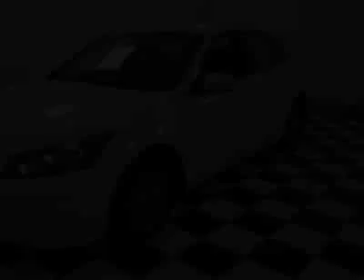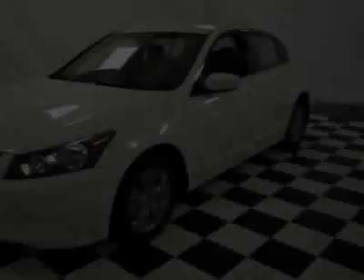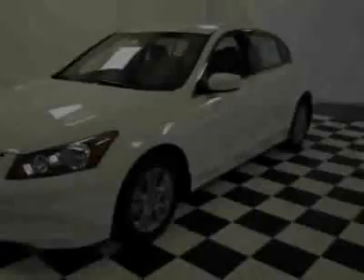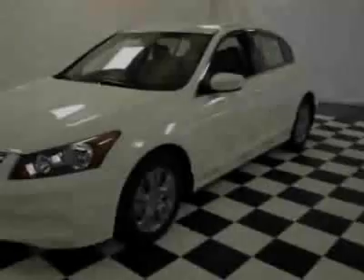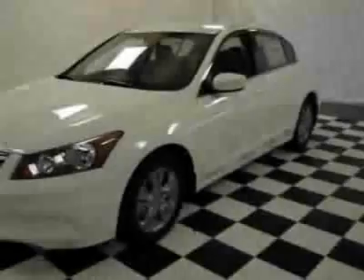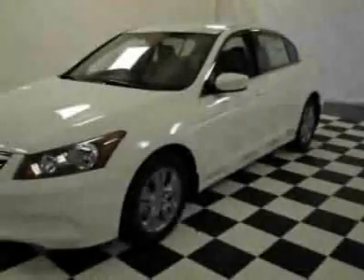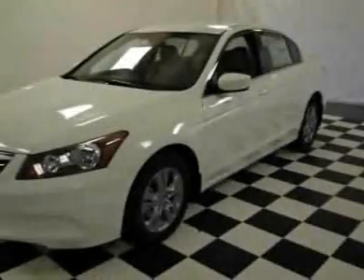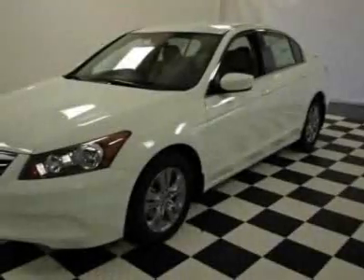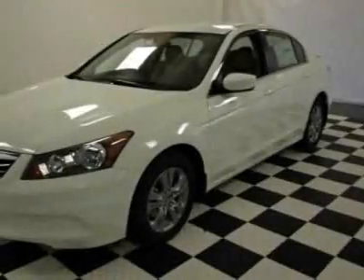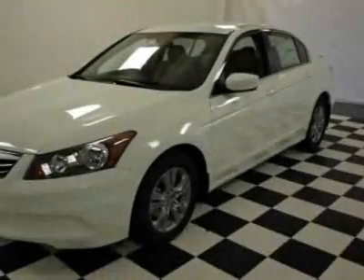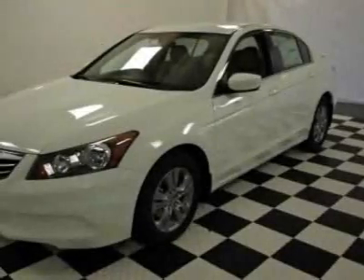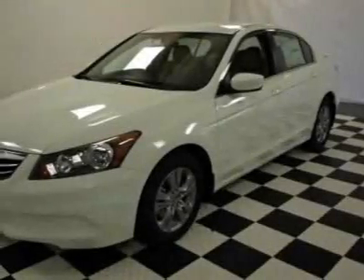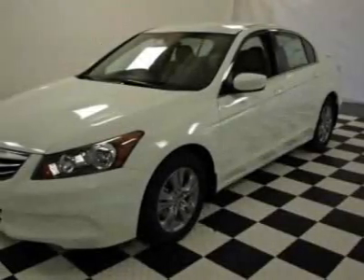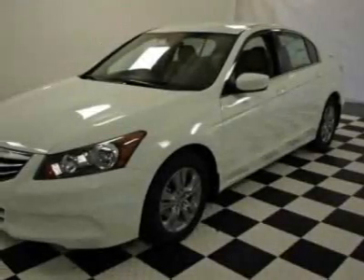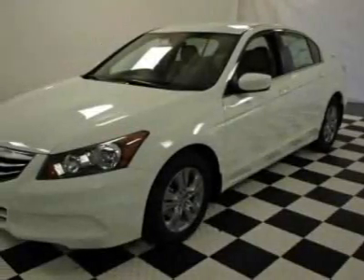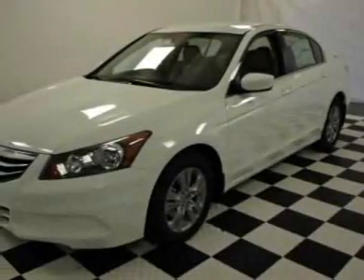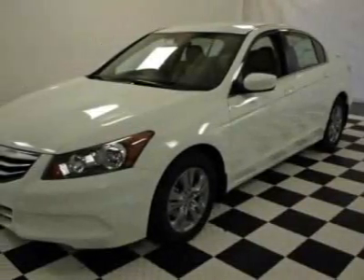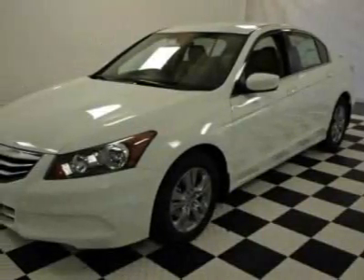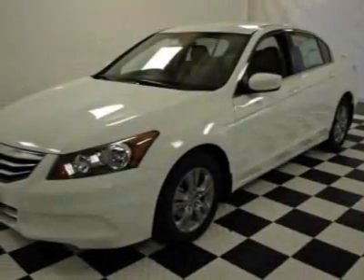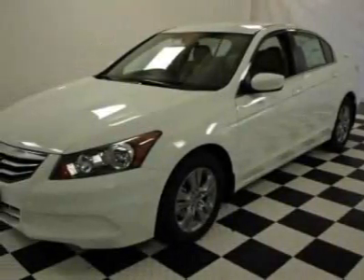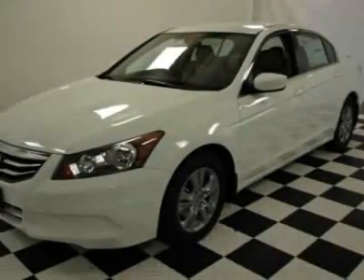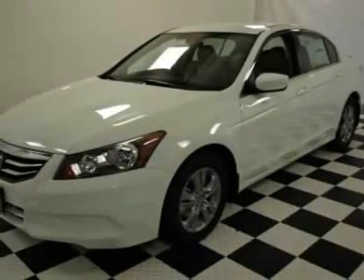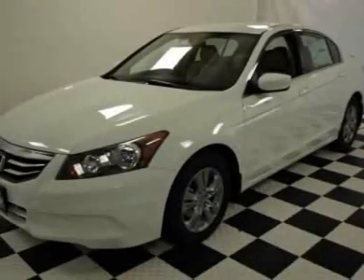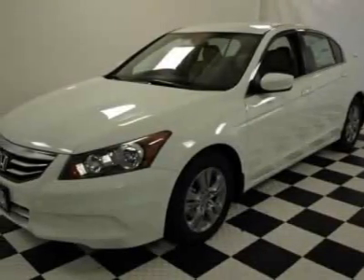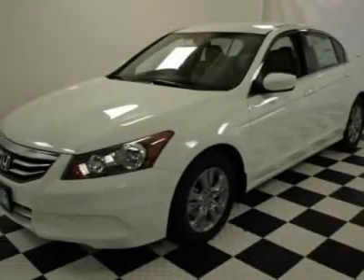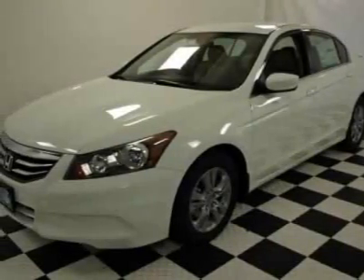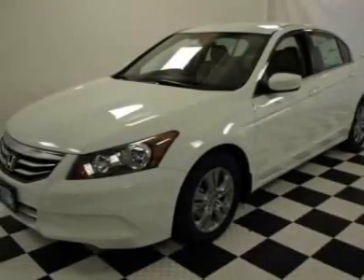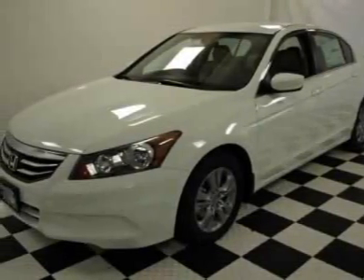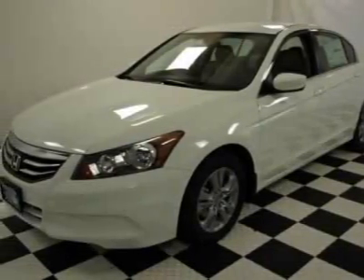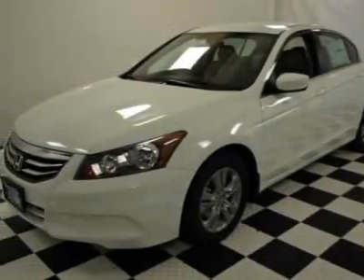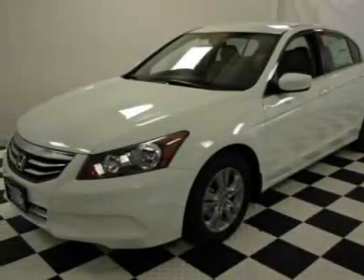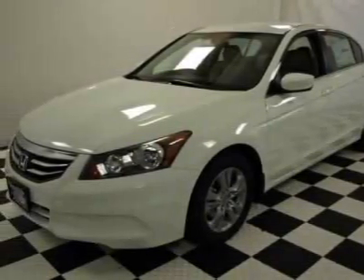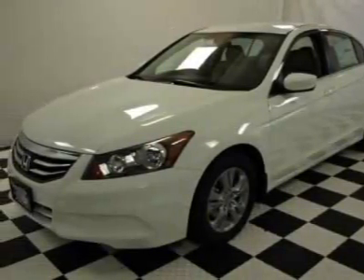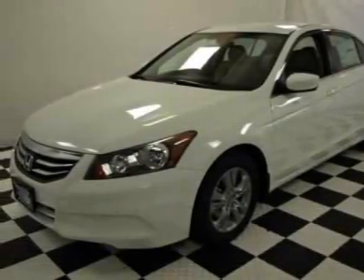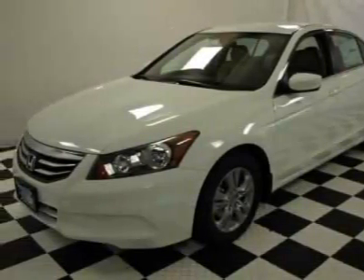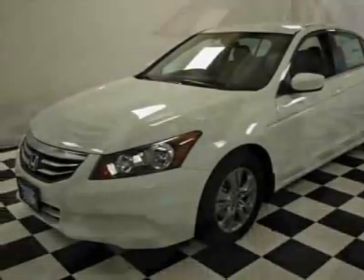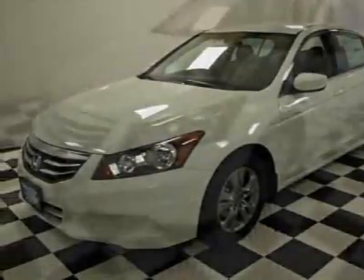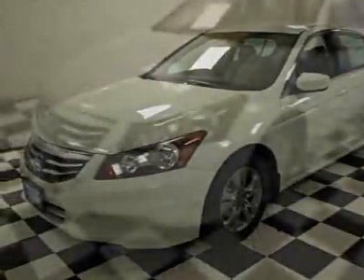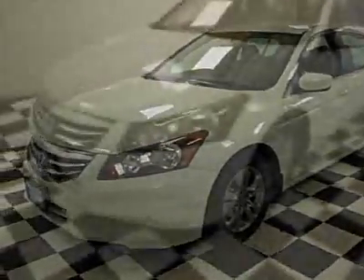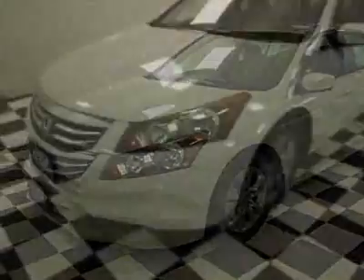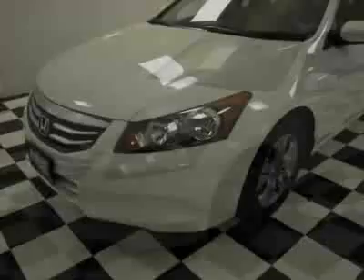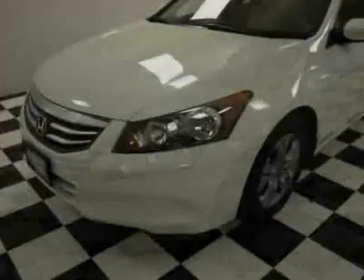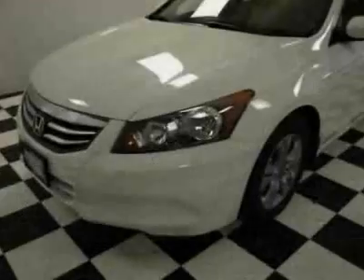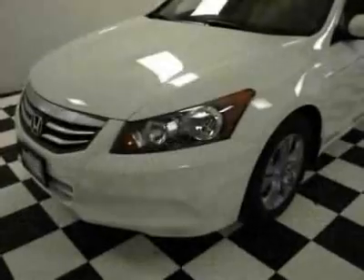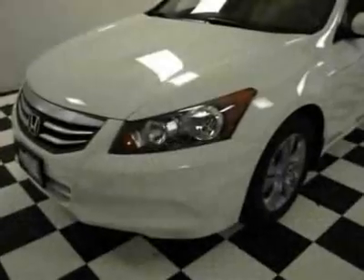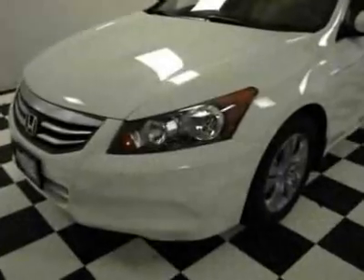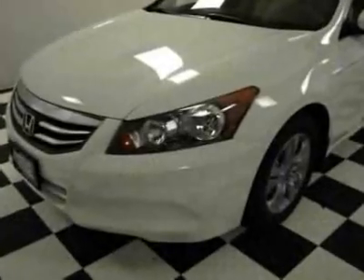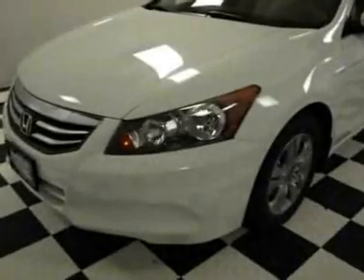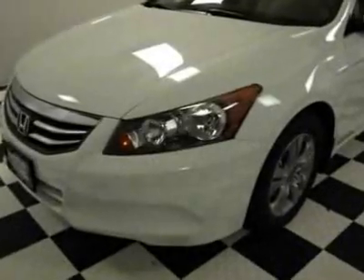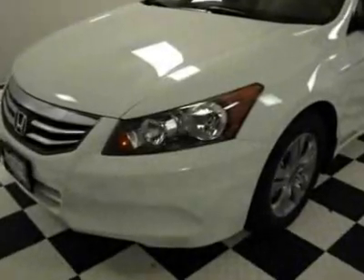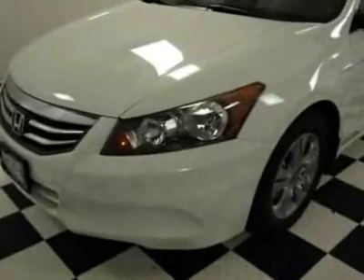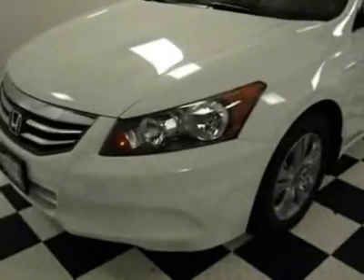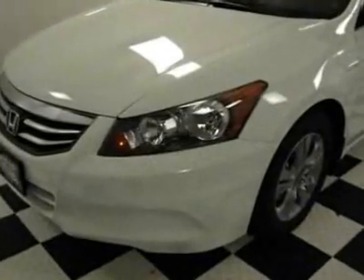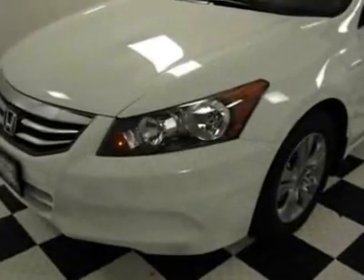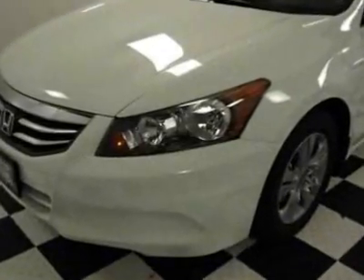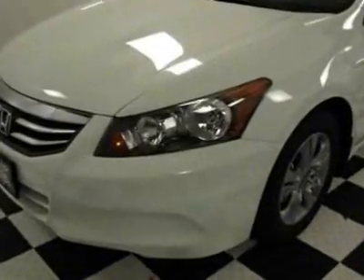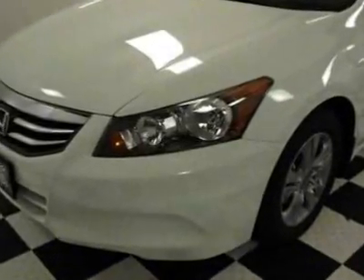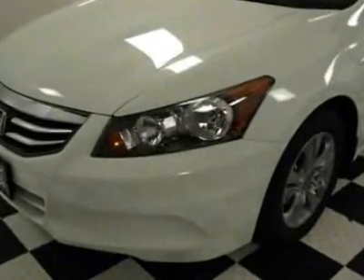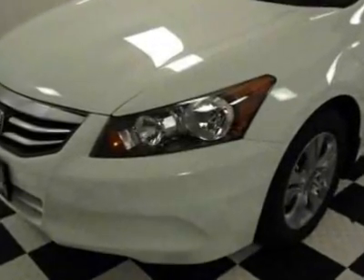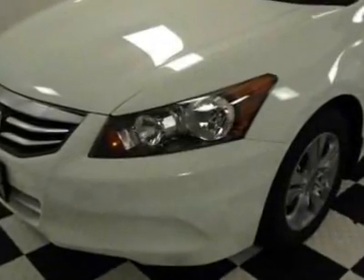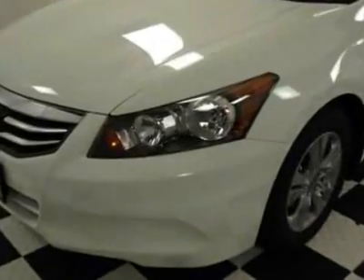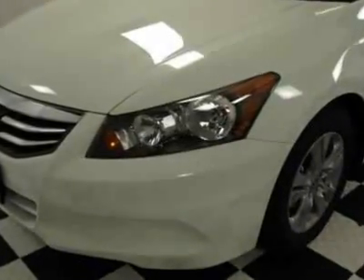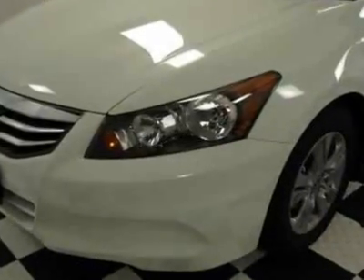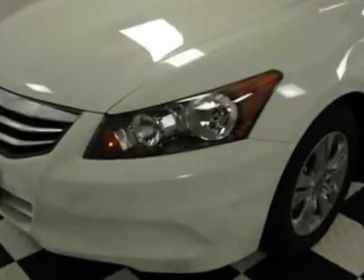Come take a look at this new 2011 Honda Accord. For your protection, this vehicle has a full factory warranty.